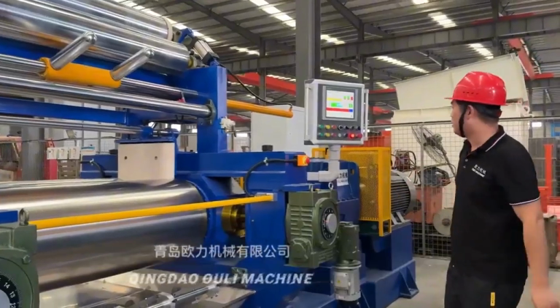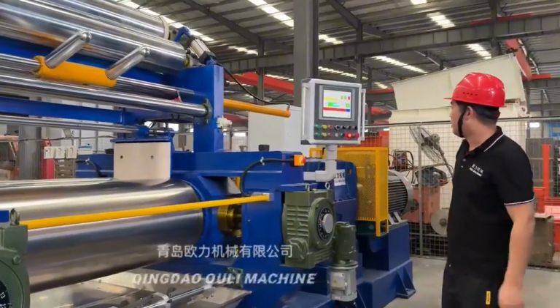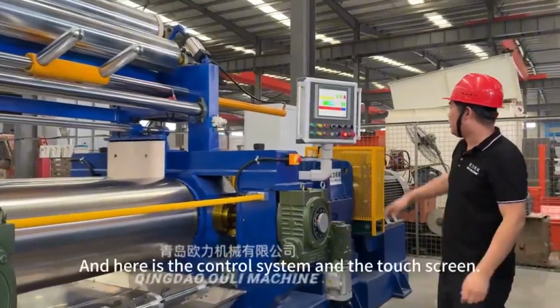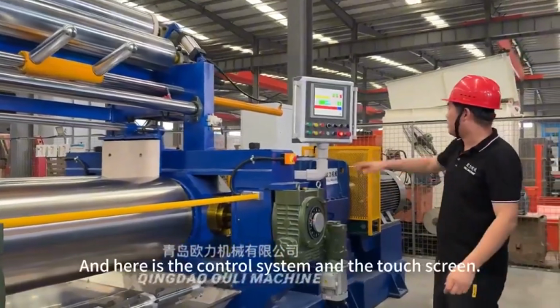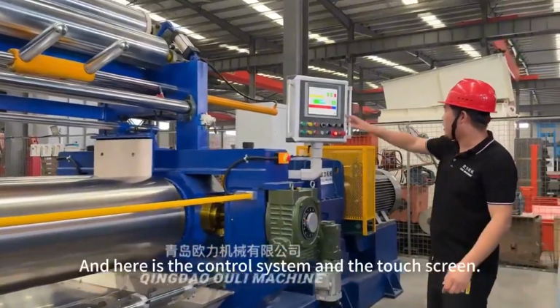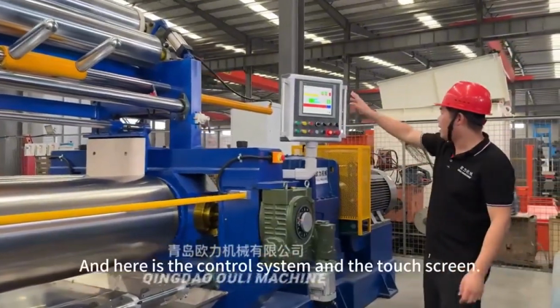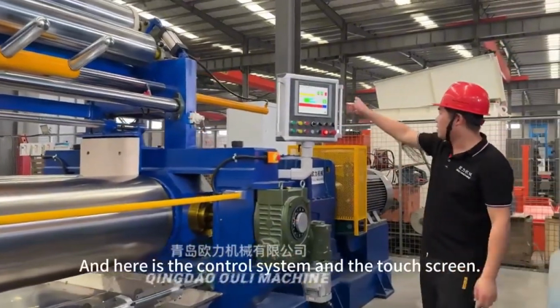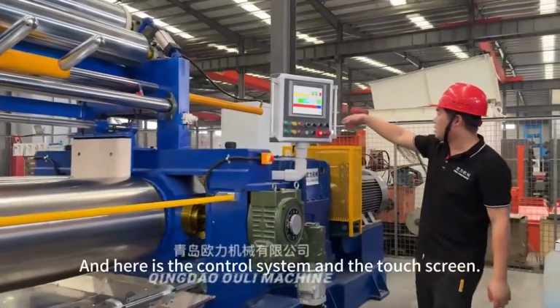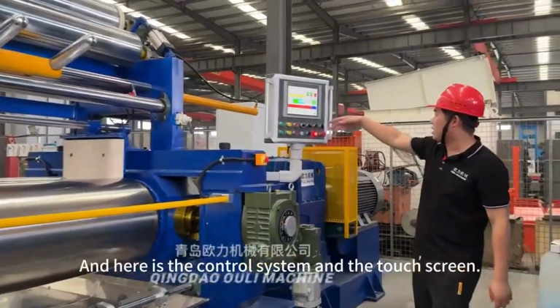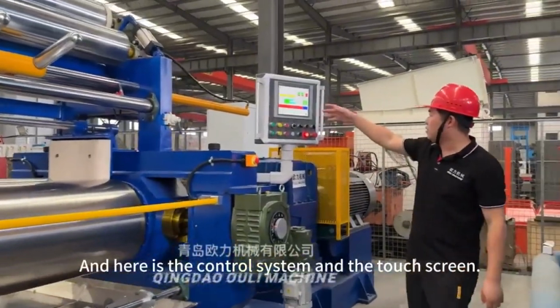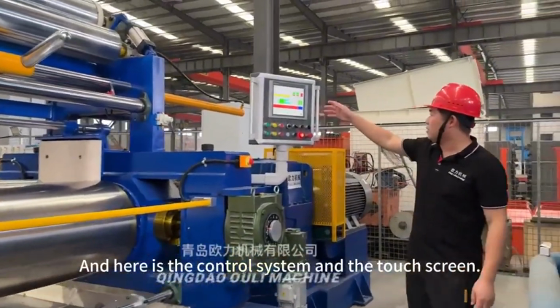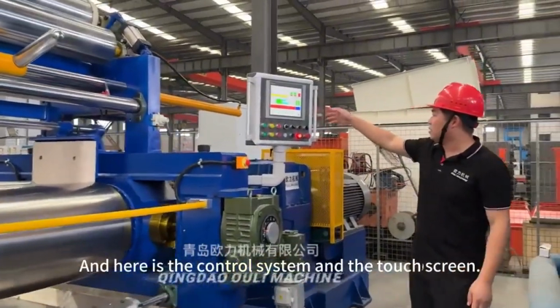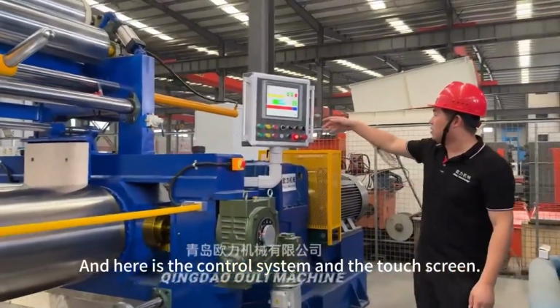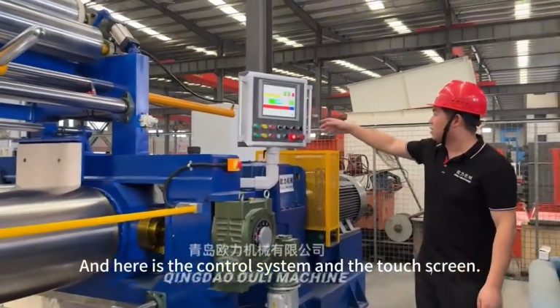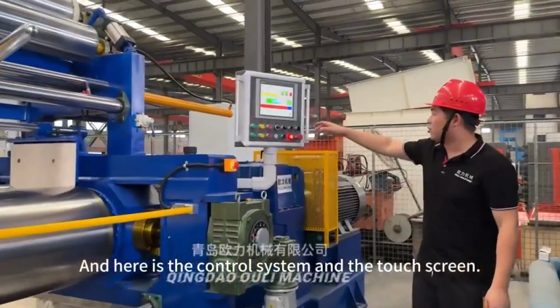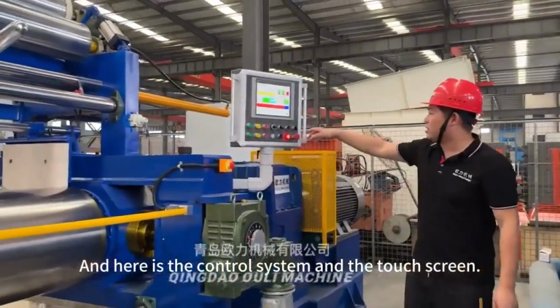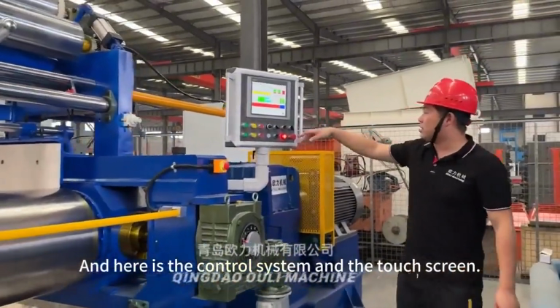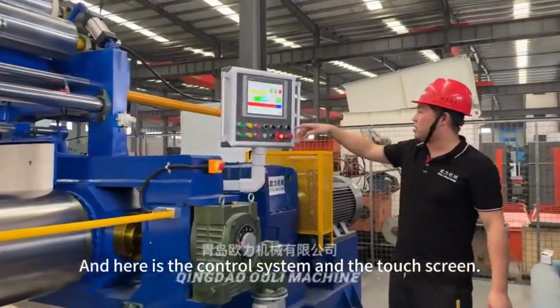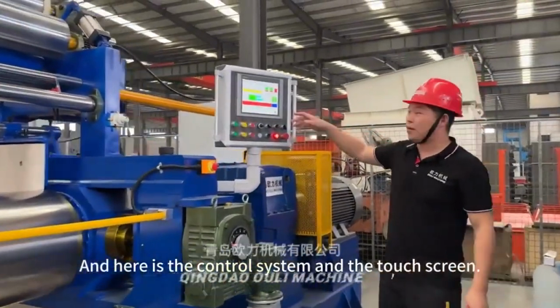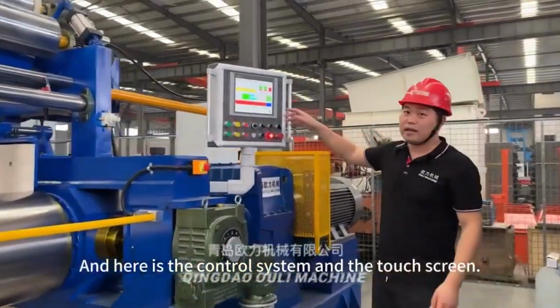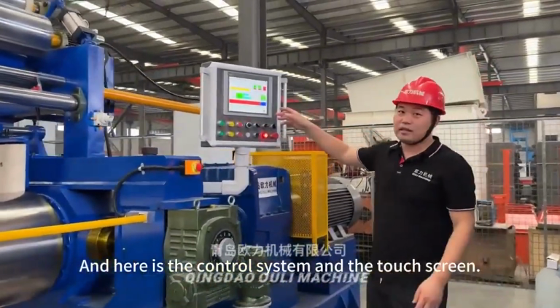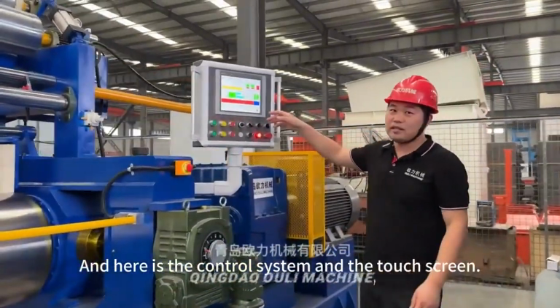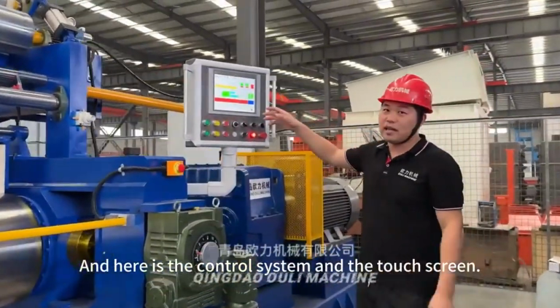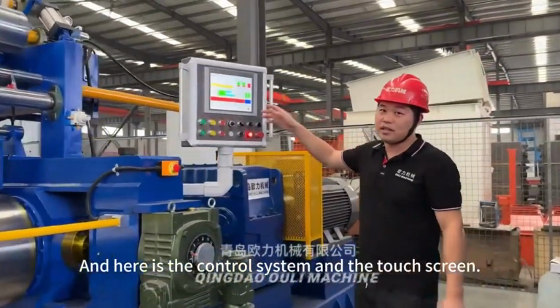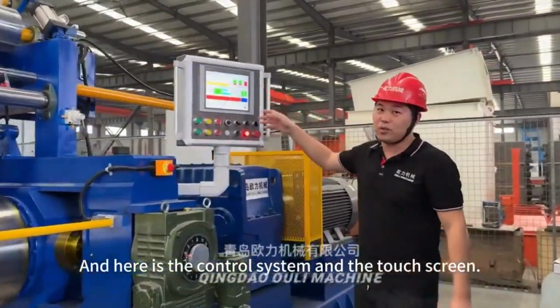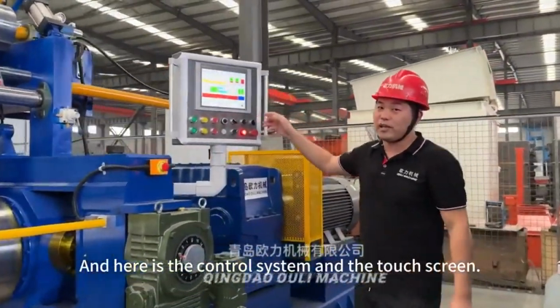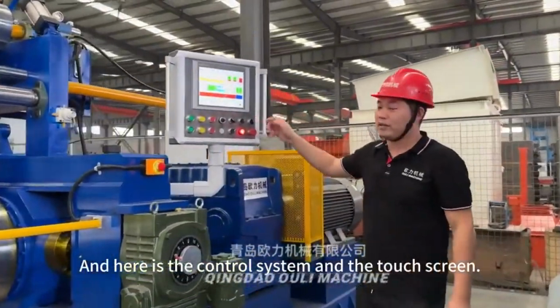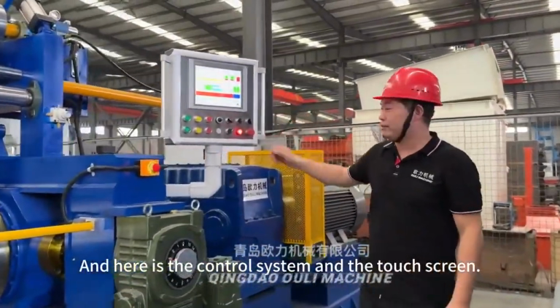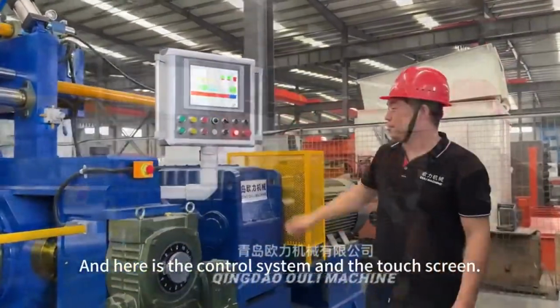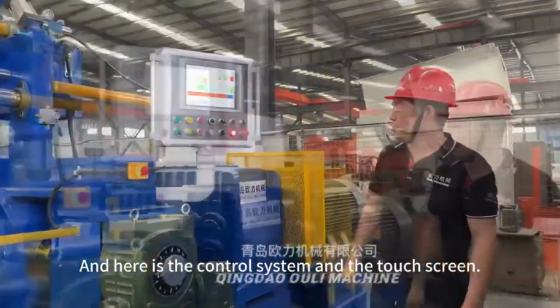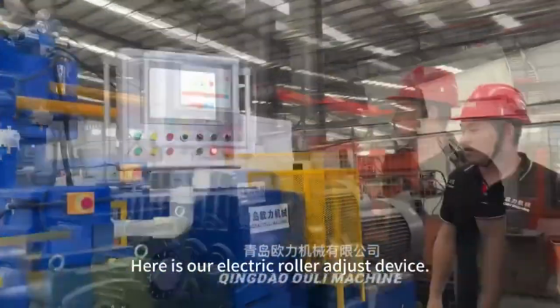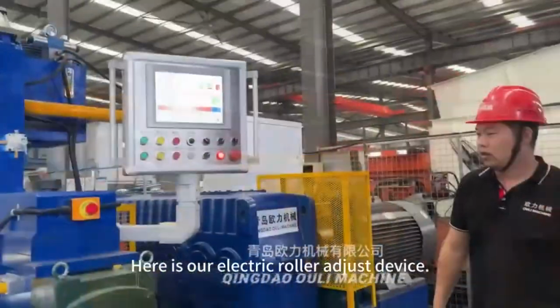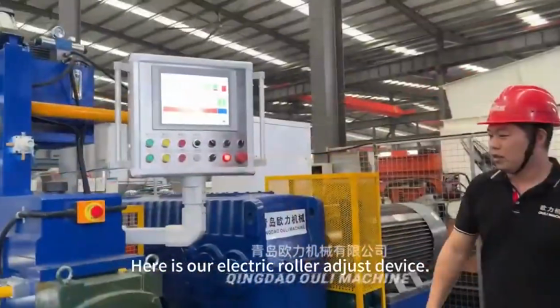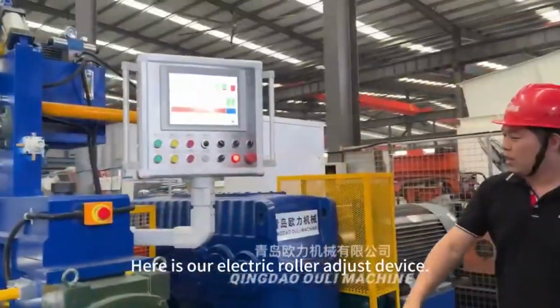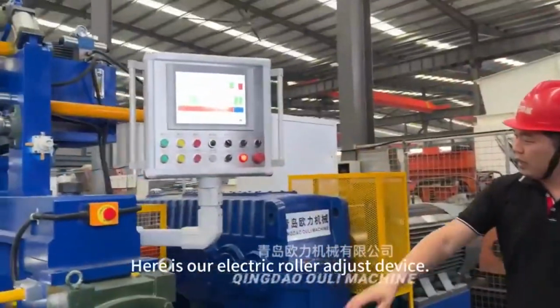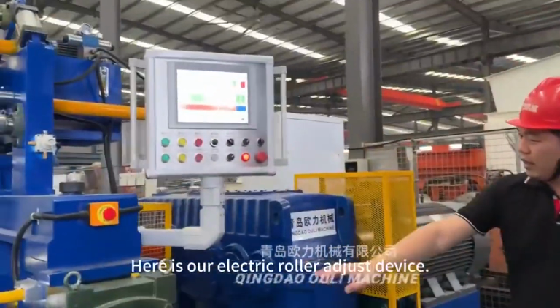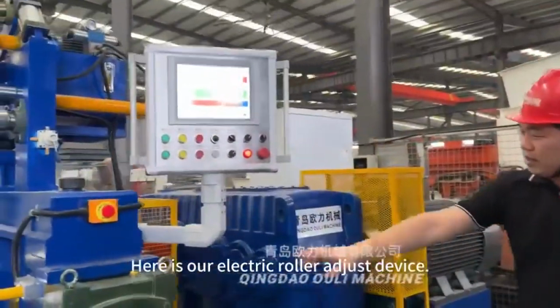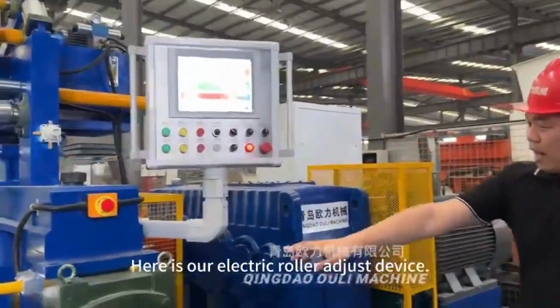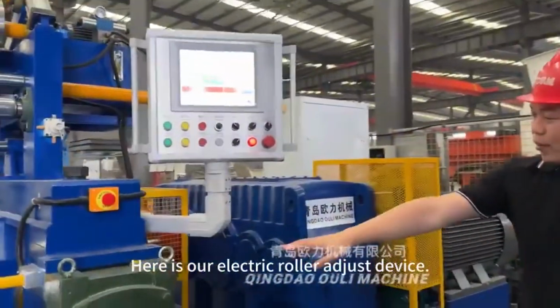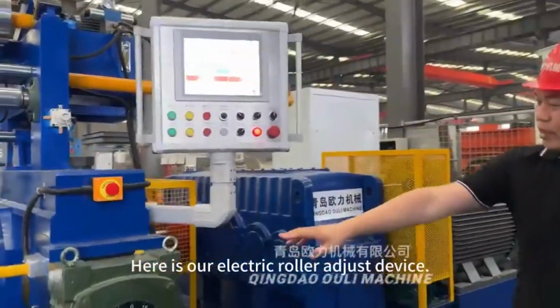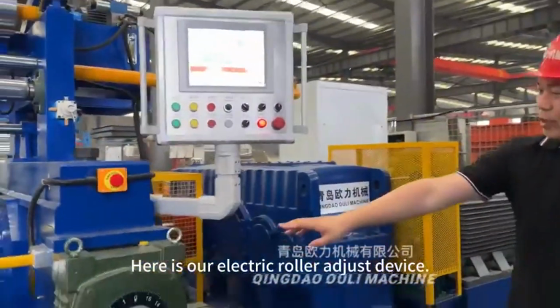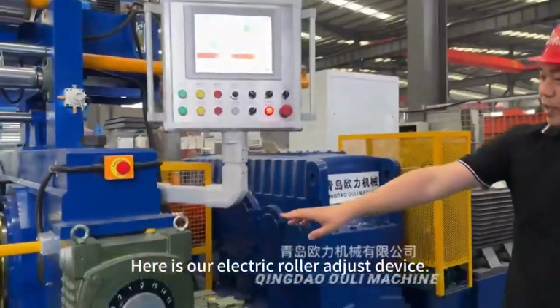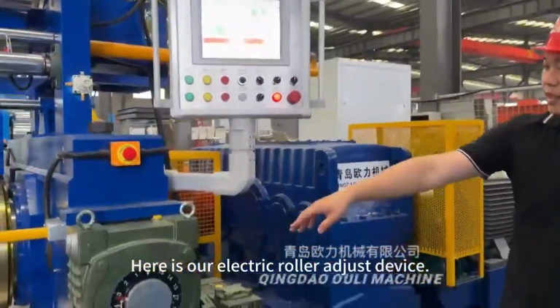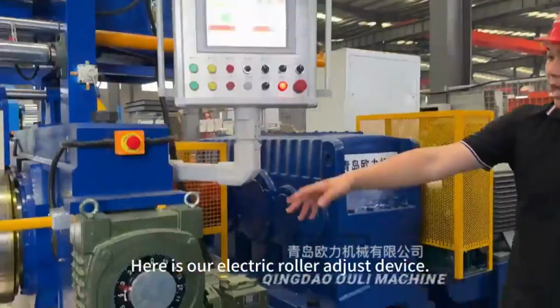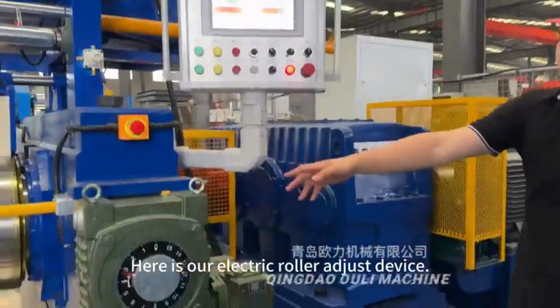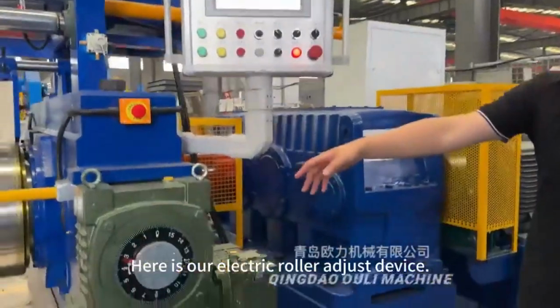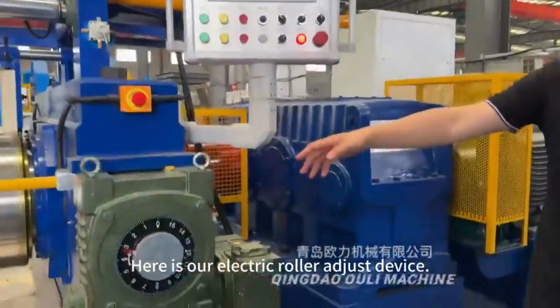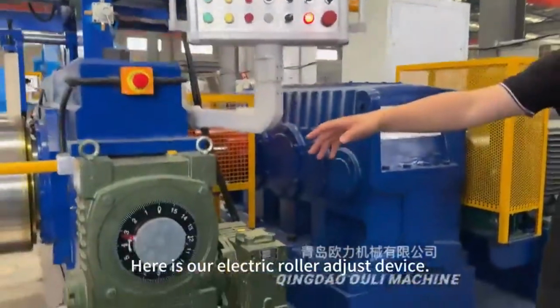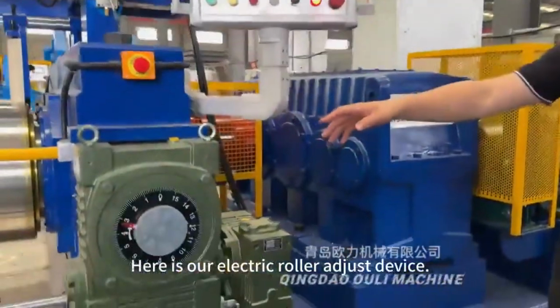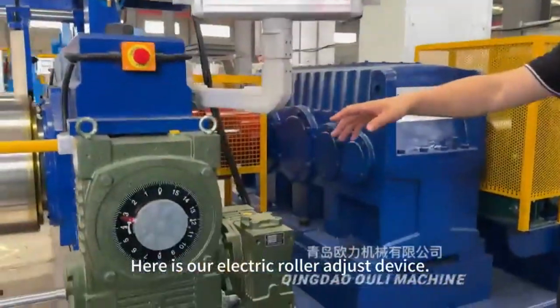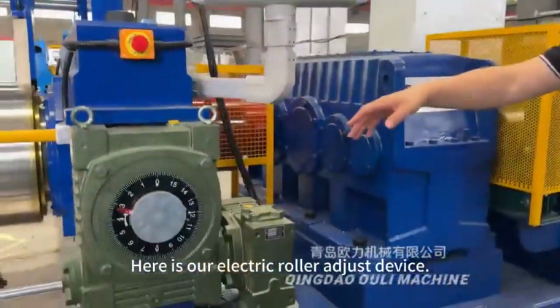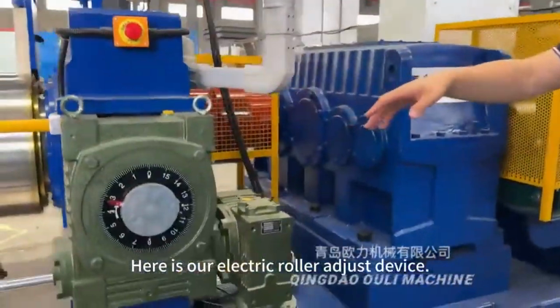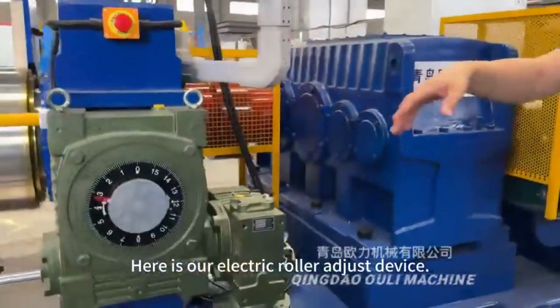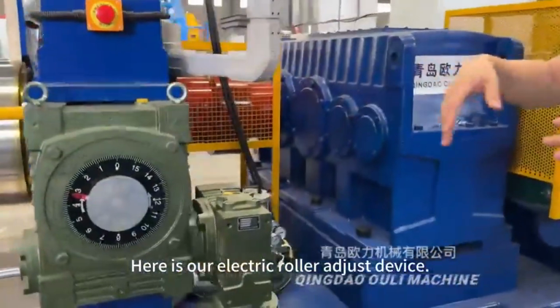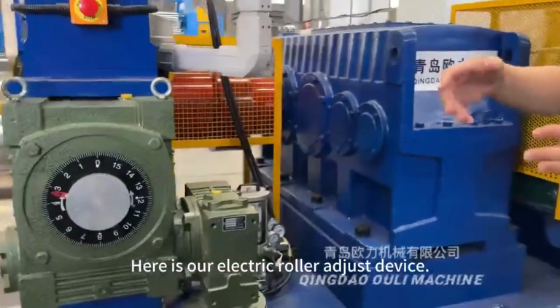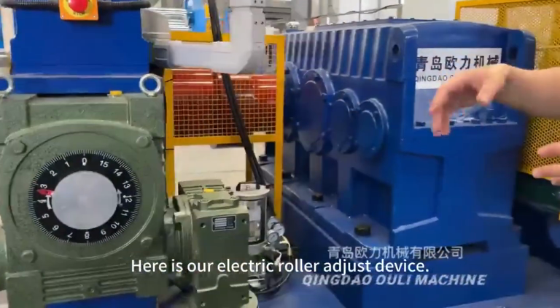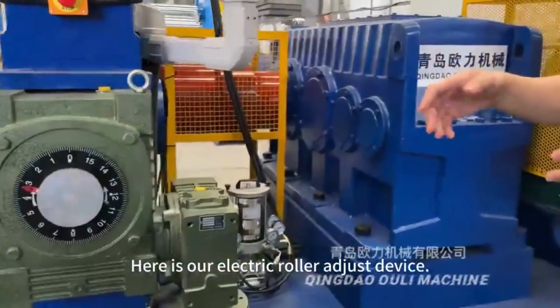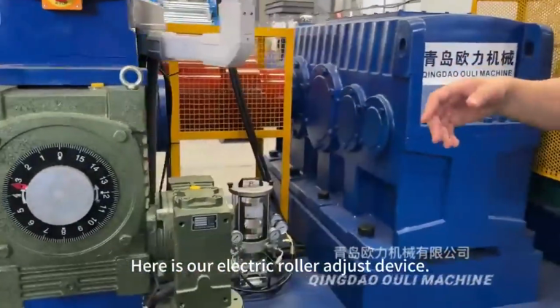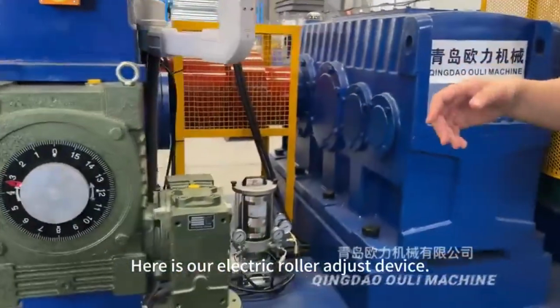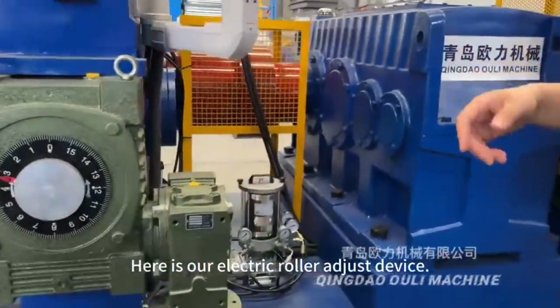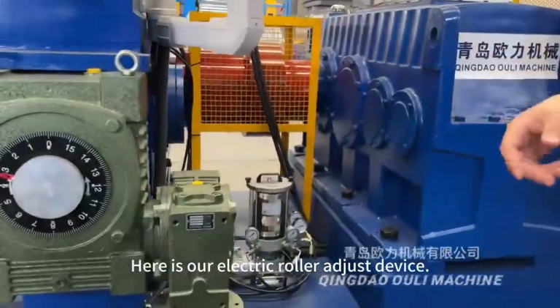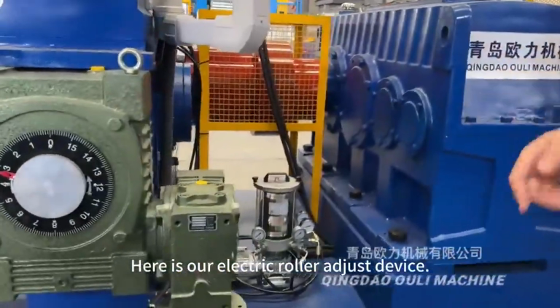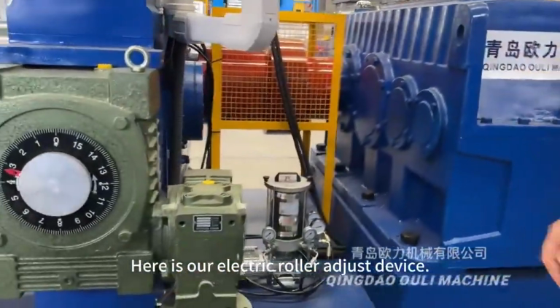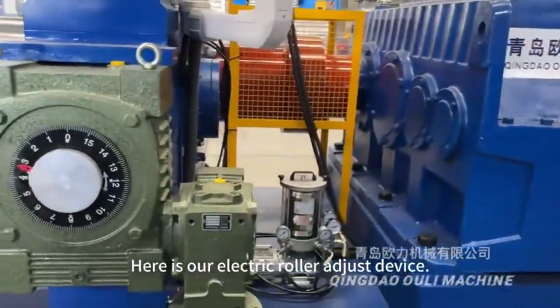Here is the control system and the touch screen. Here is our electric ruler adjust device. It's very easy.